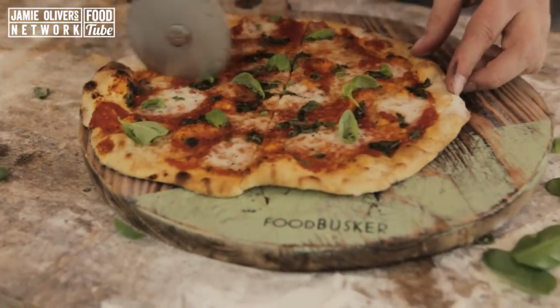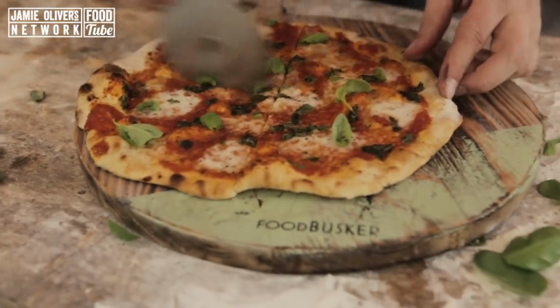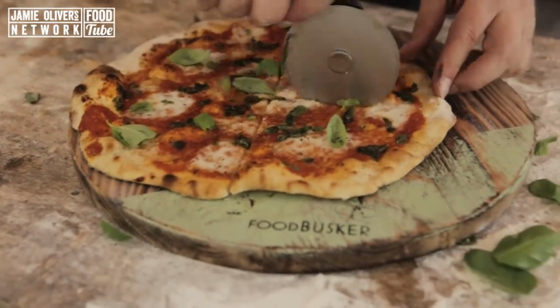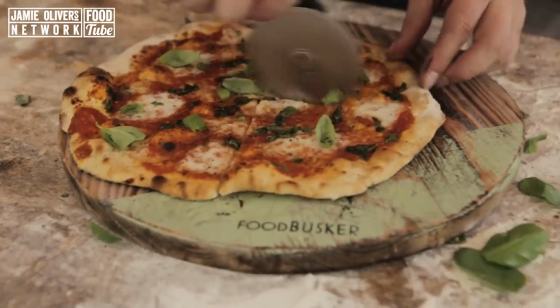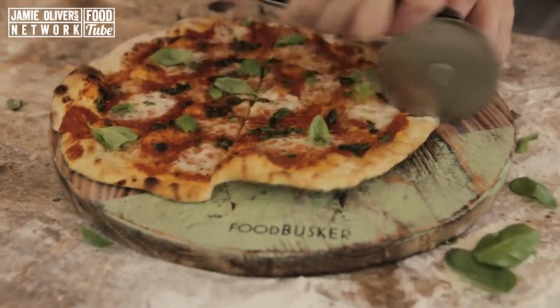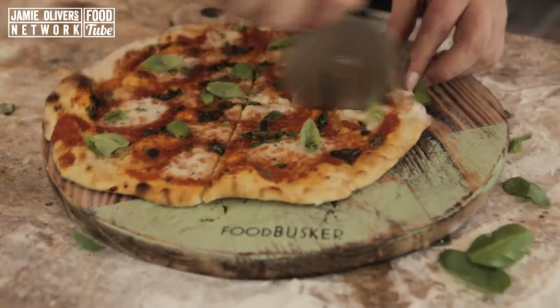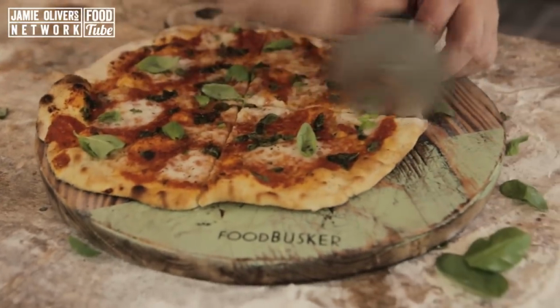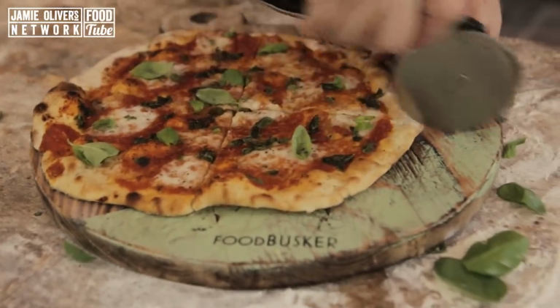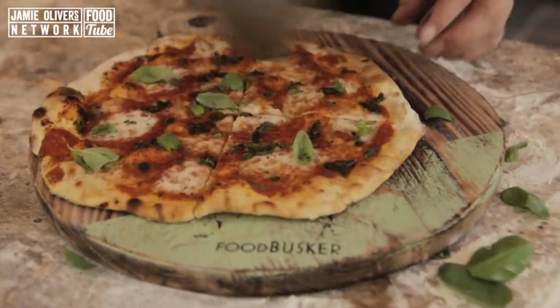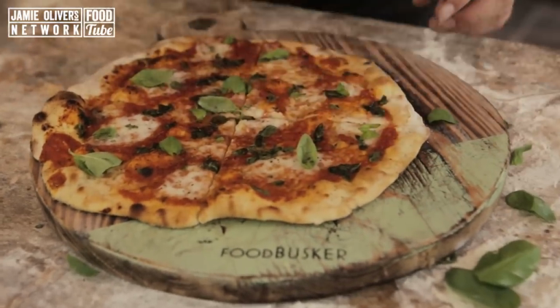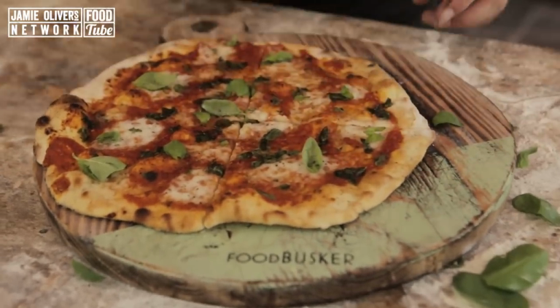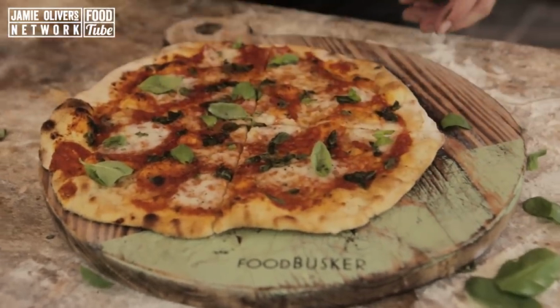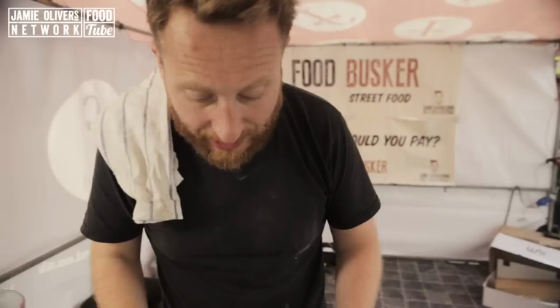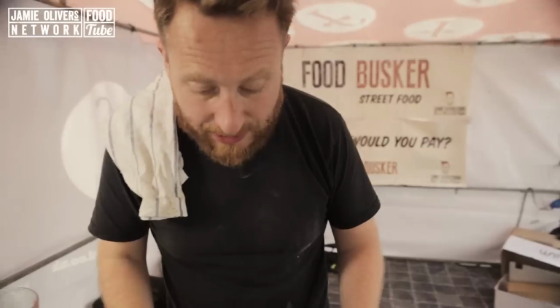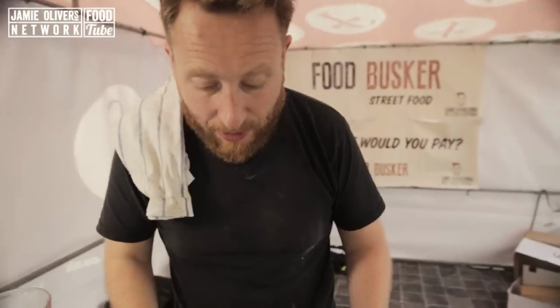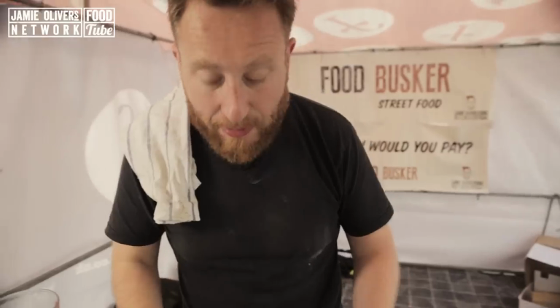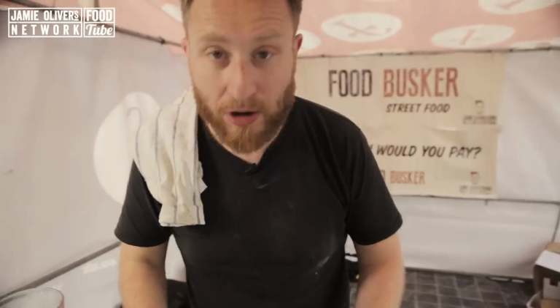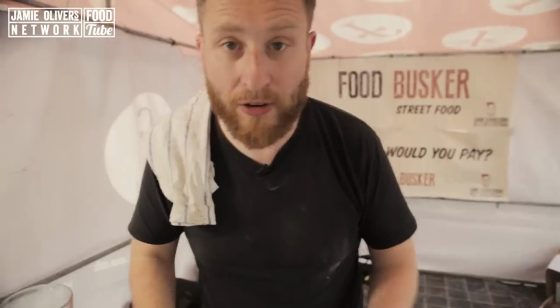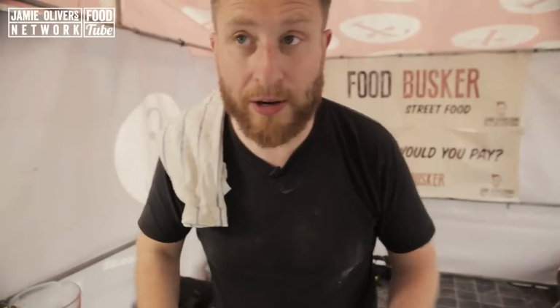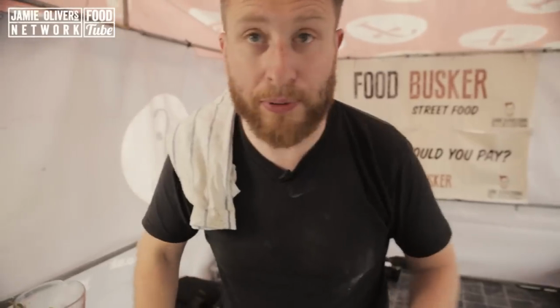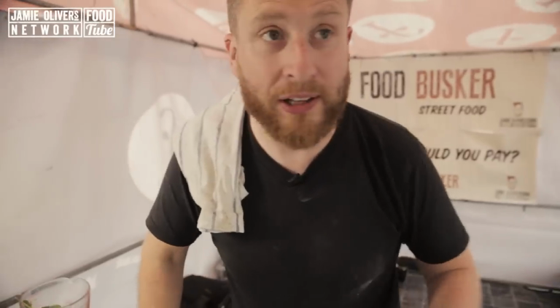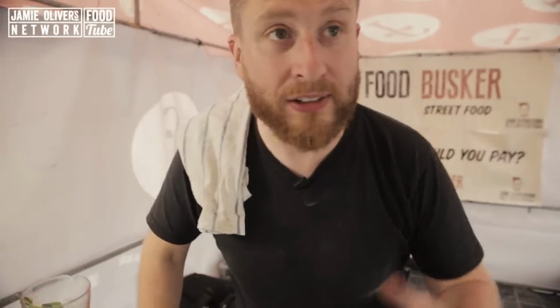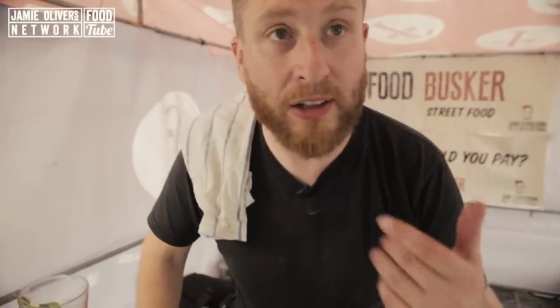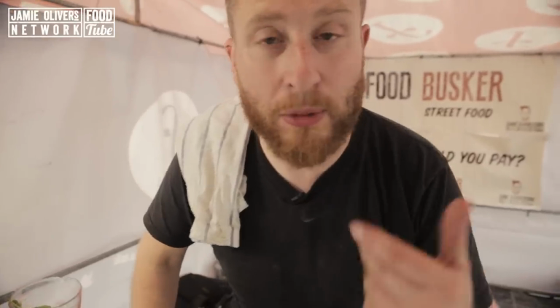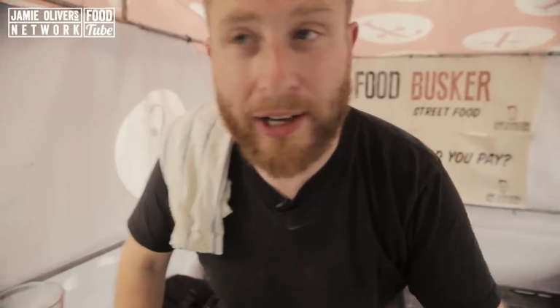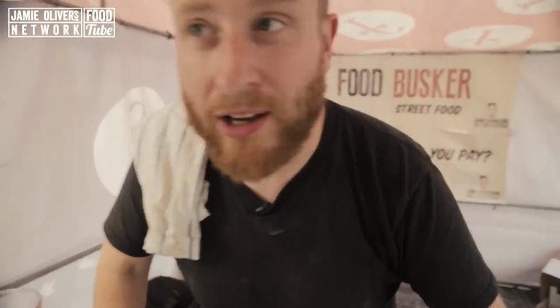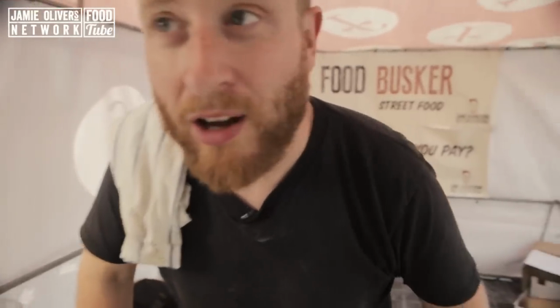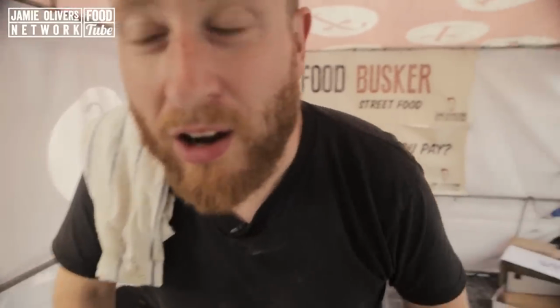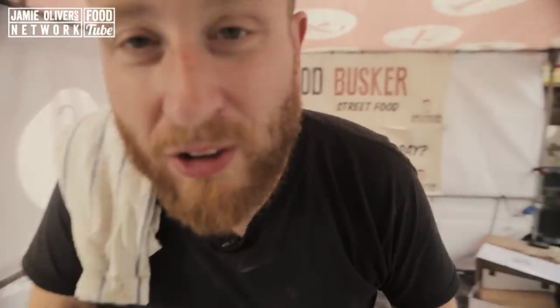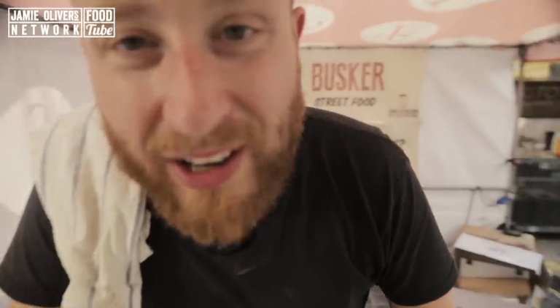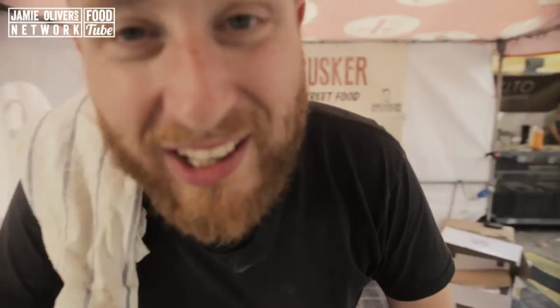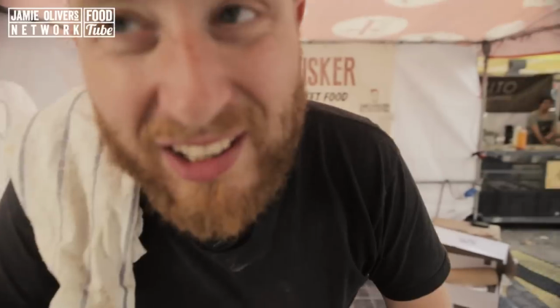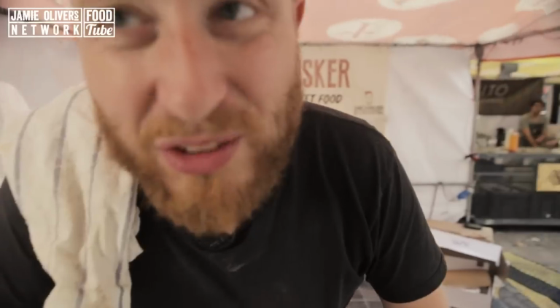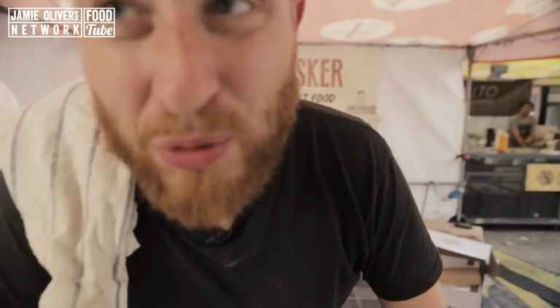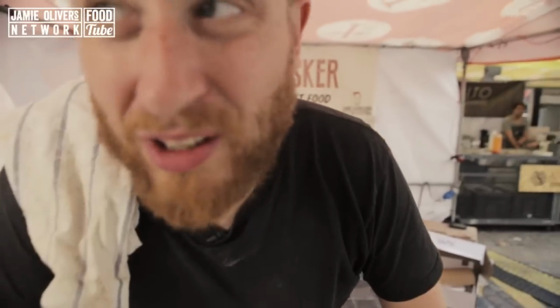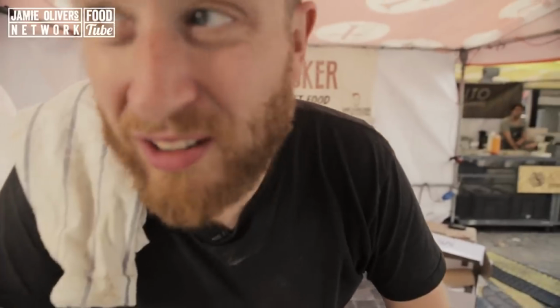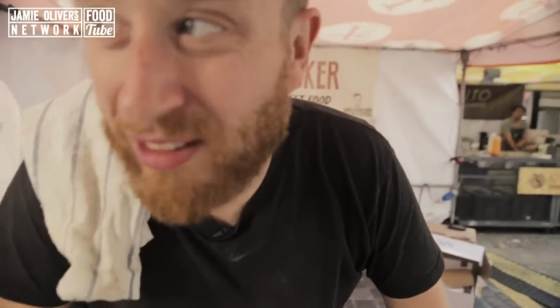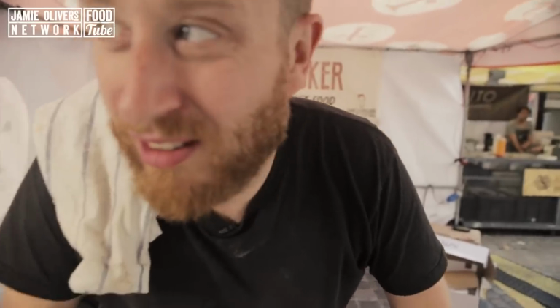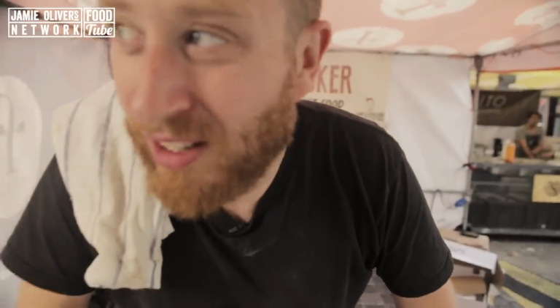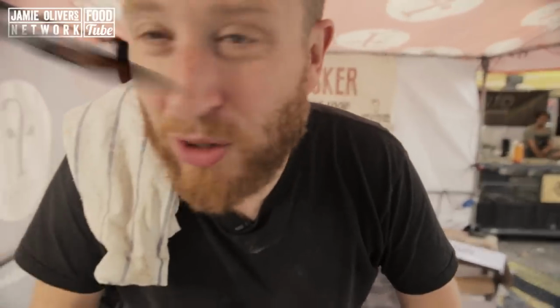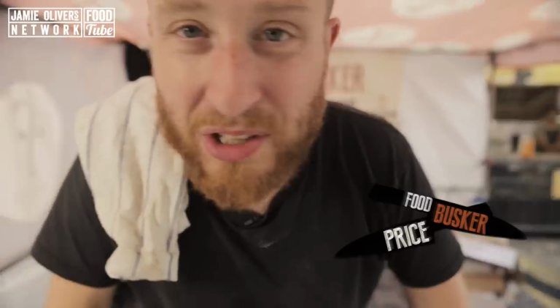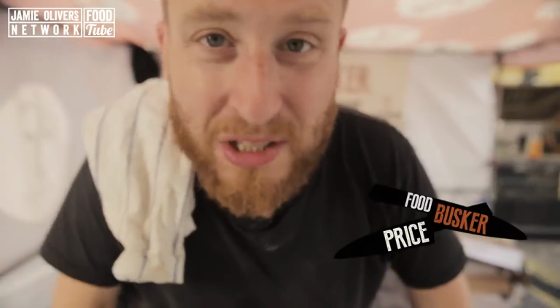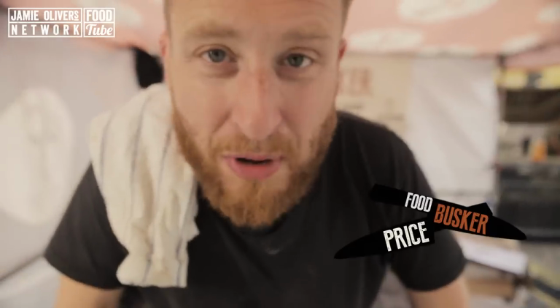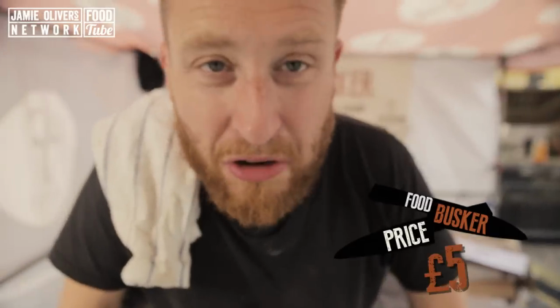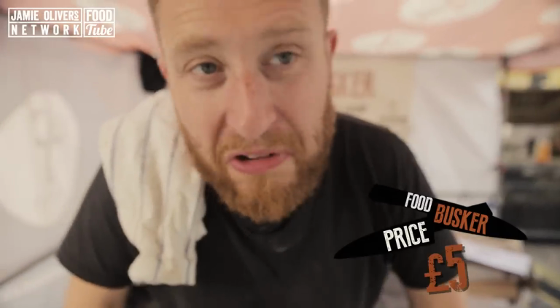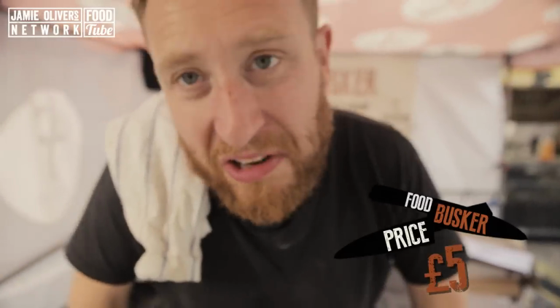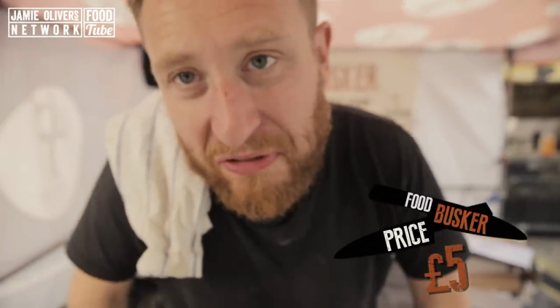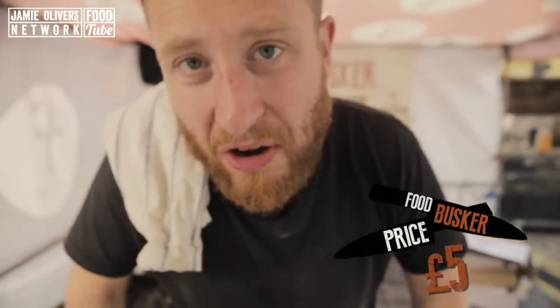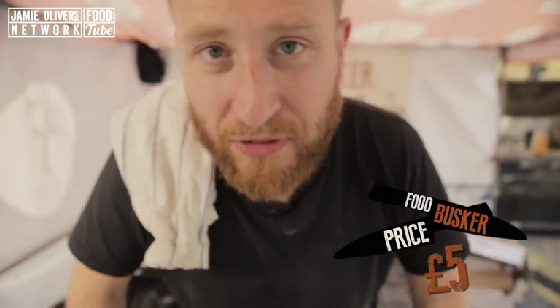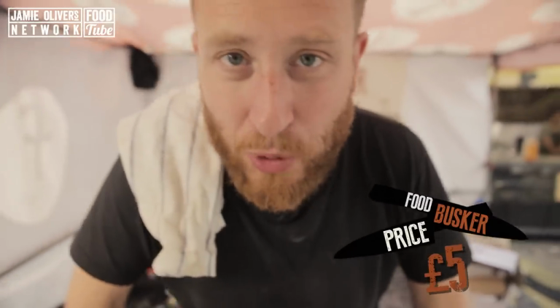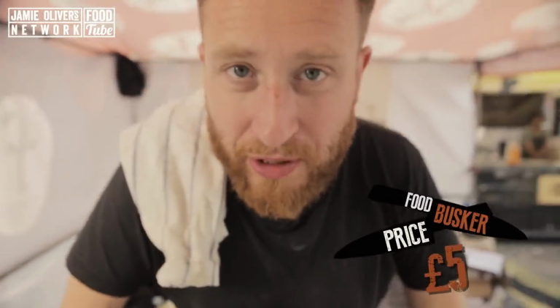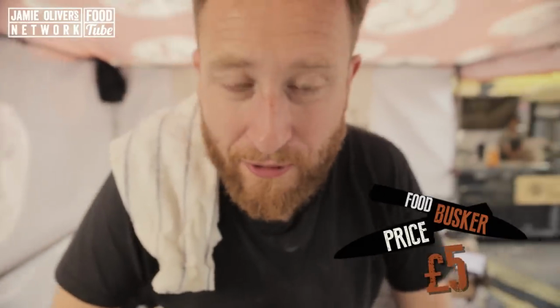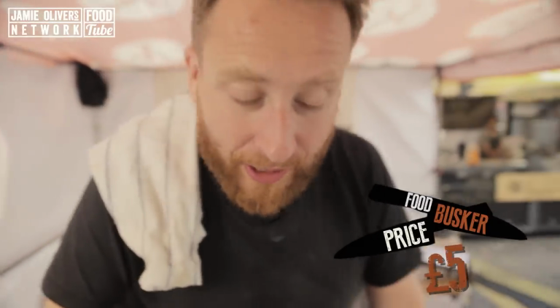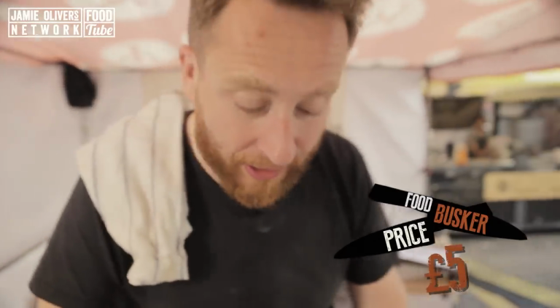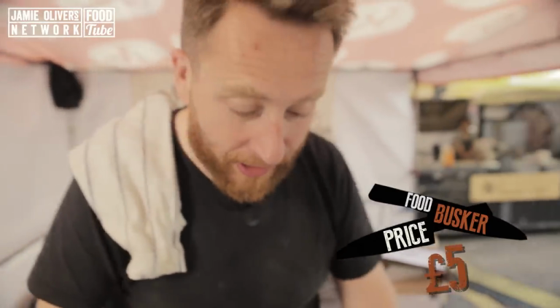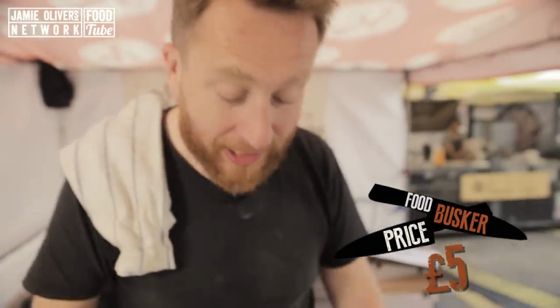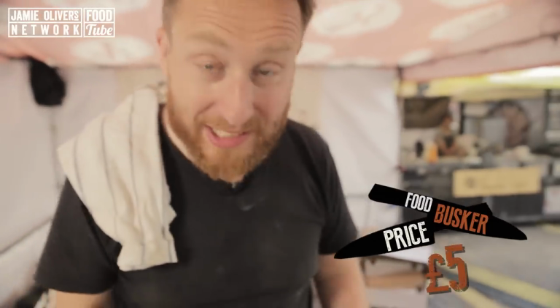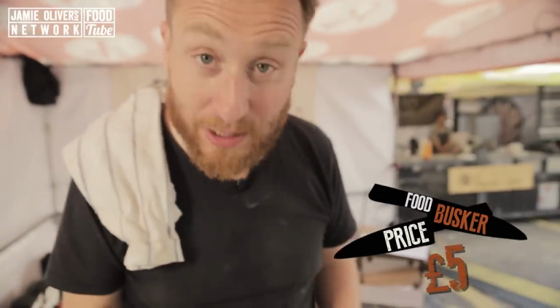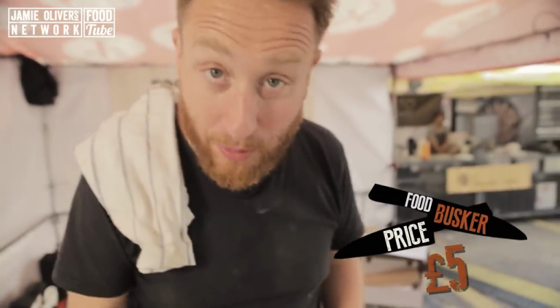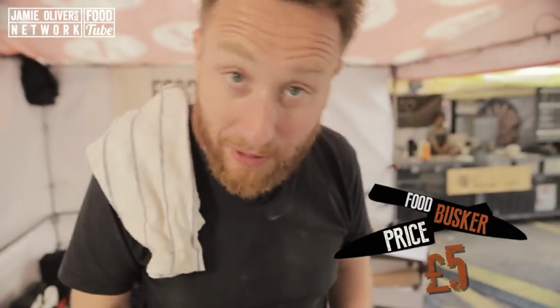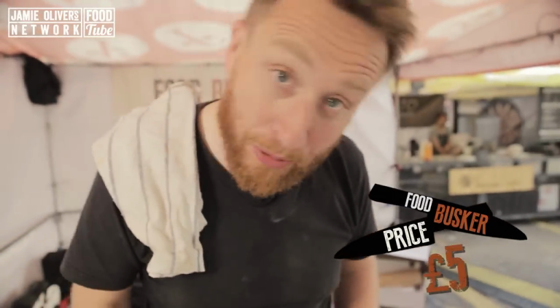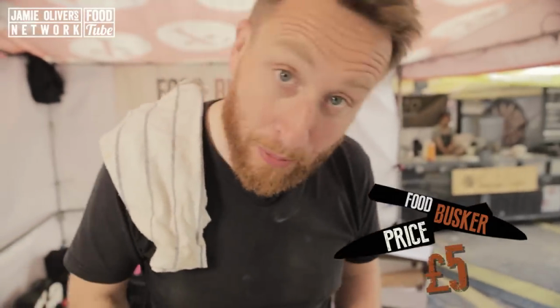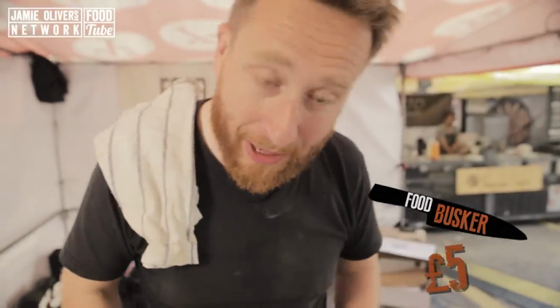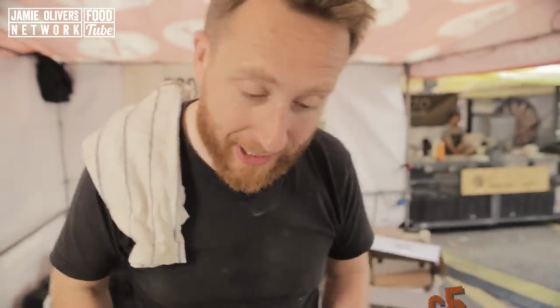Okay boys and girls, that's my margarita pizza. I reckon it's worth — look, it's a margarita — five quid, right? Let's see what people will pay.